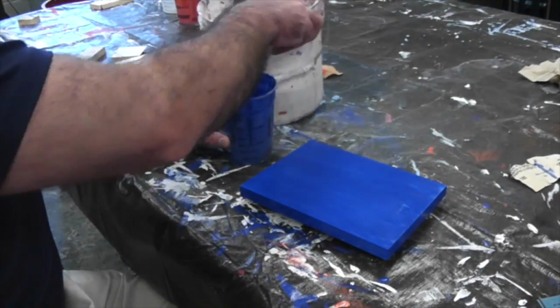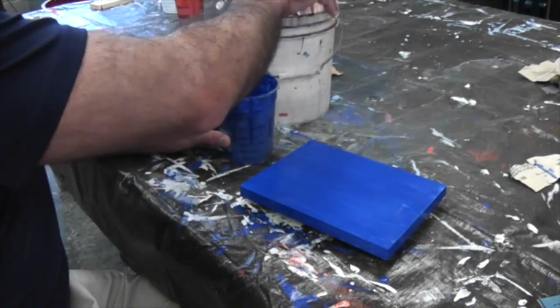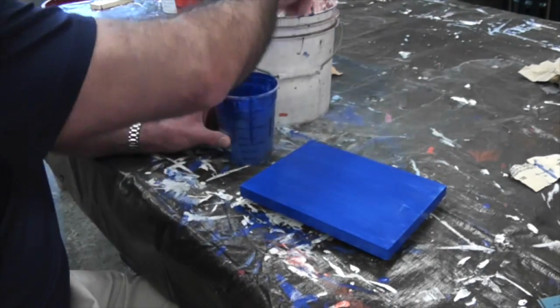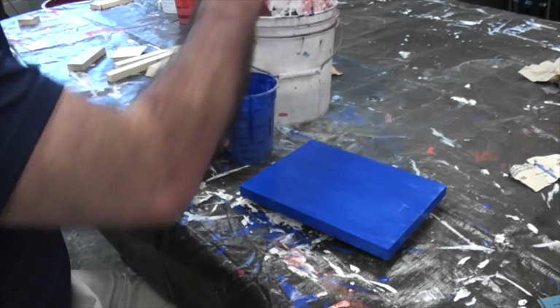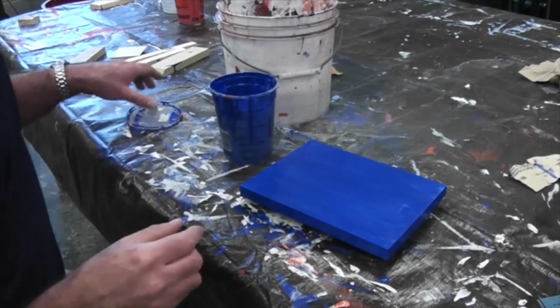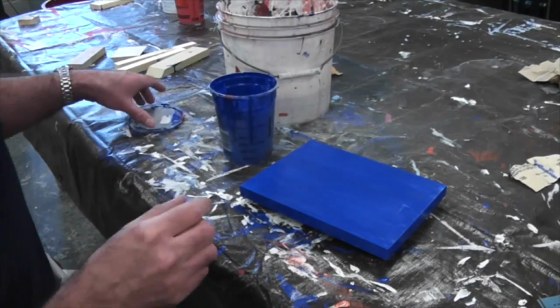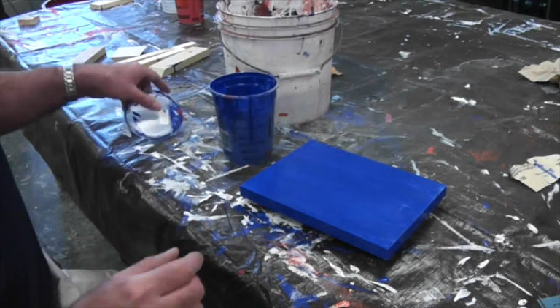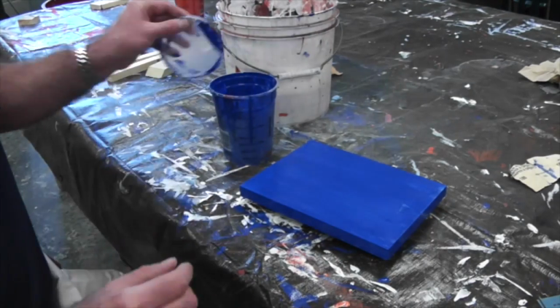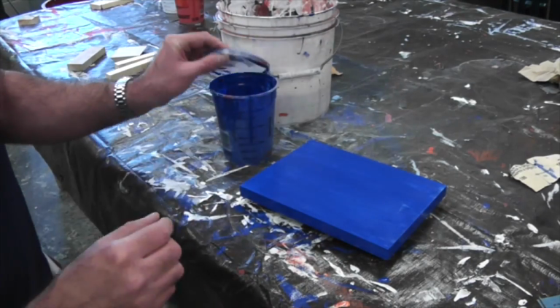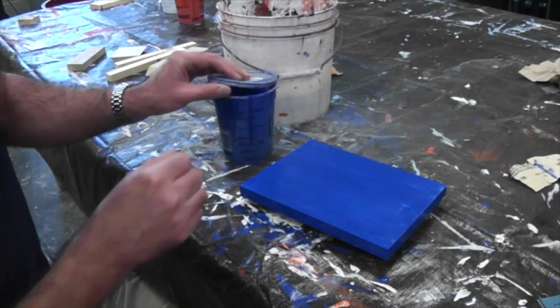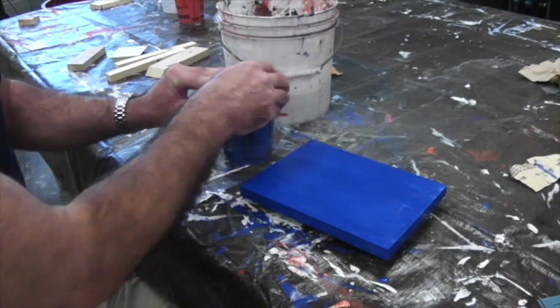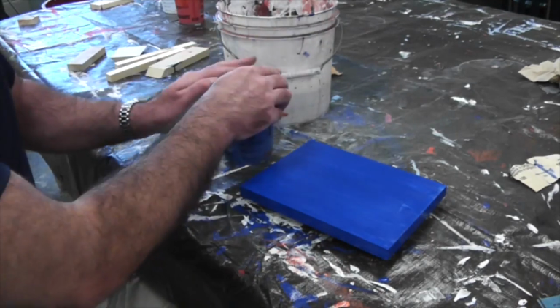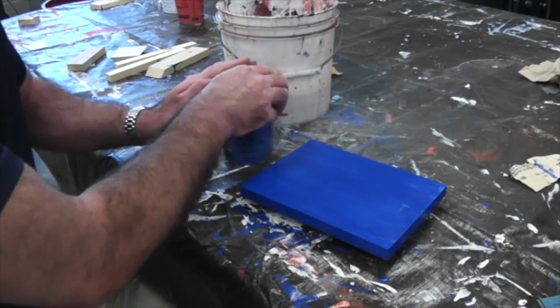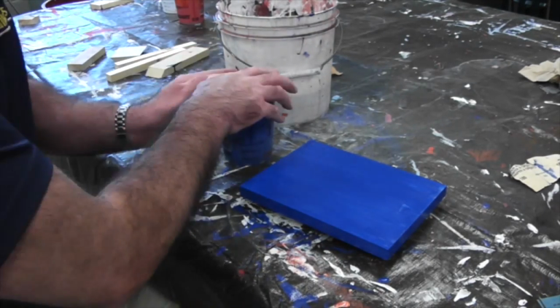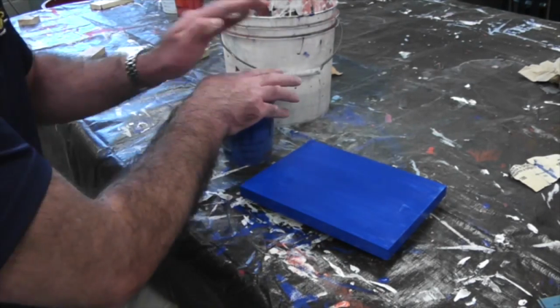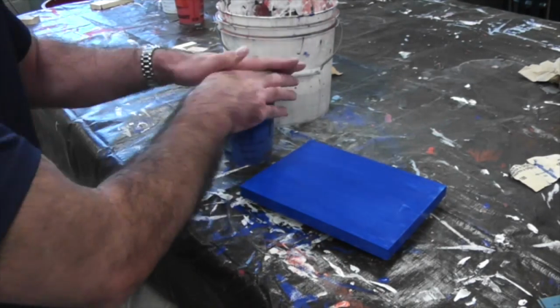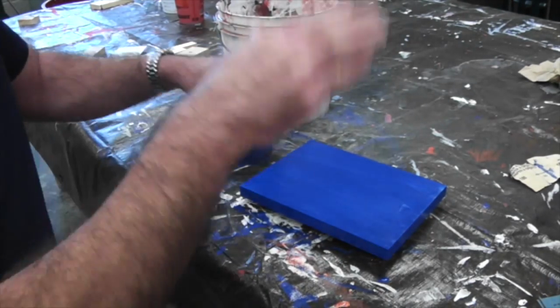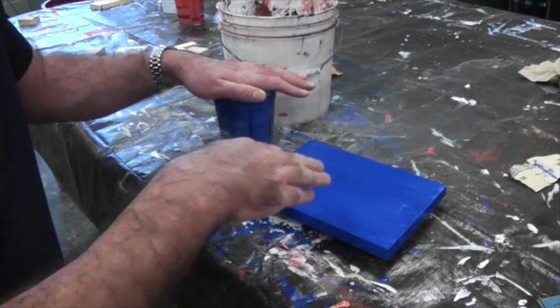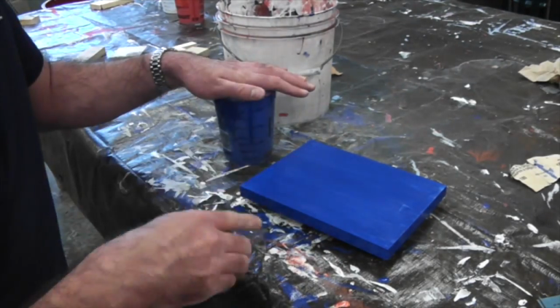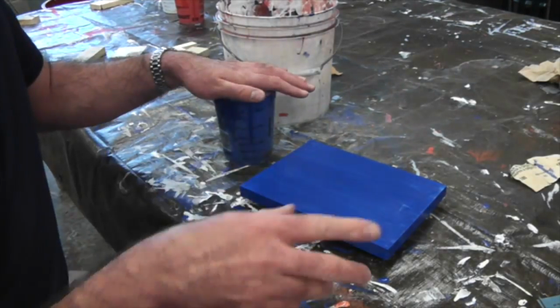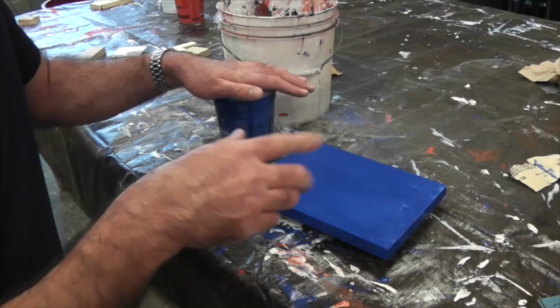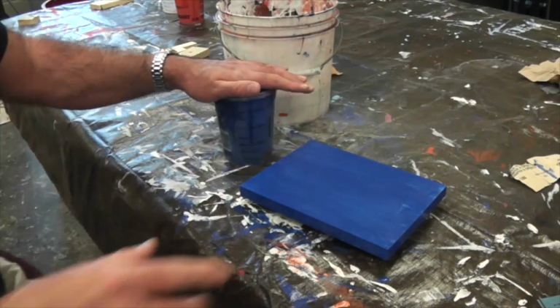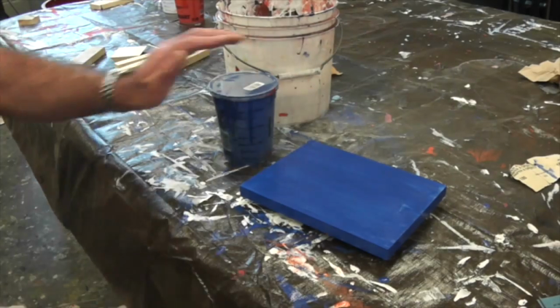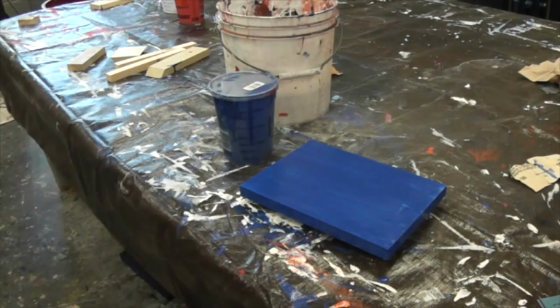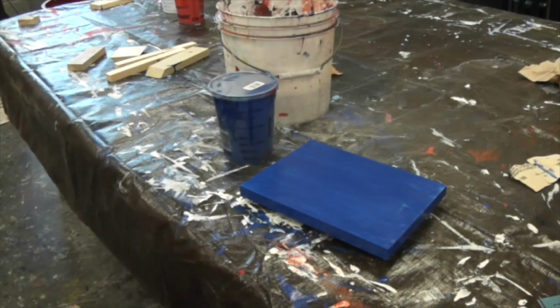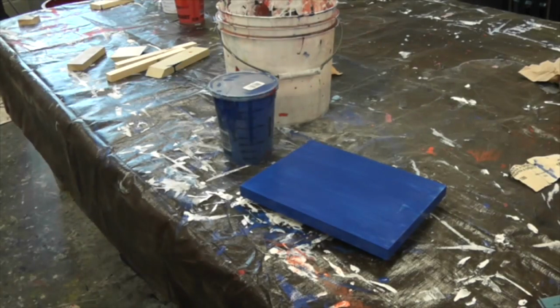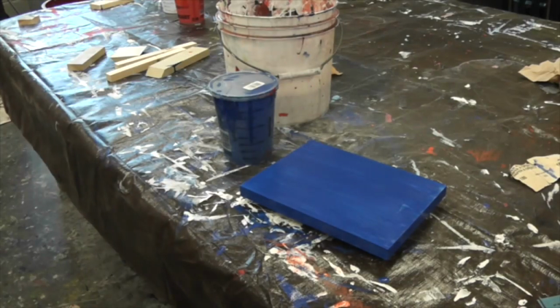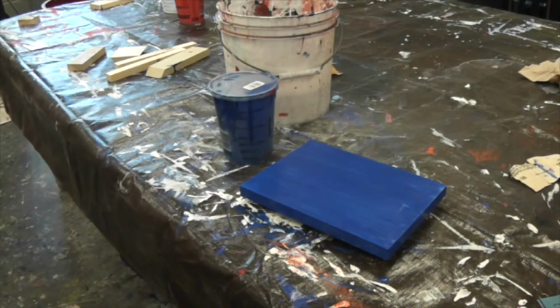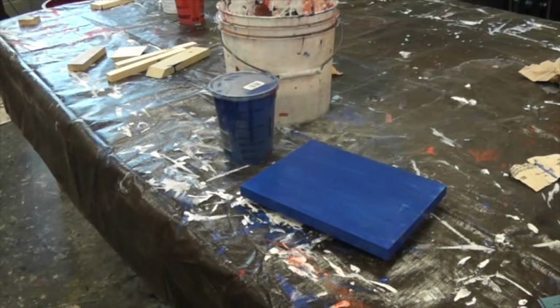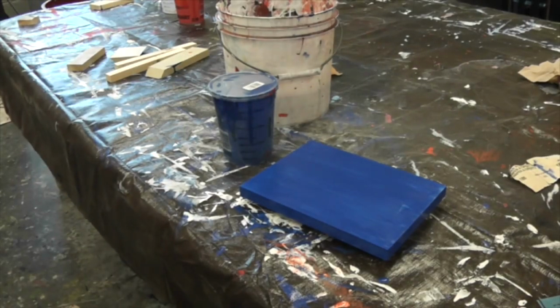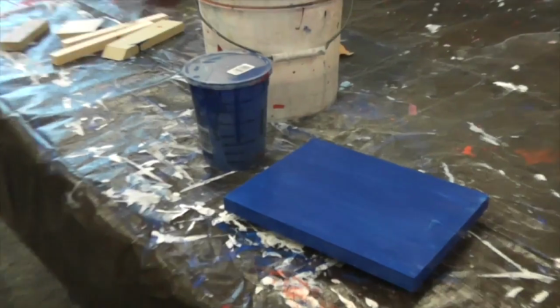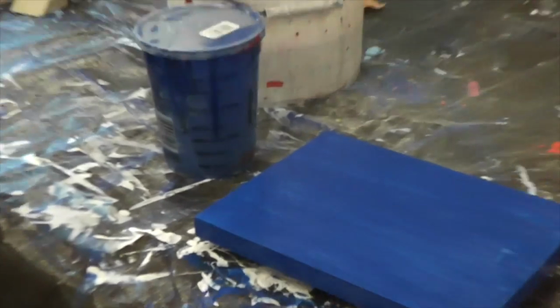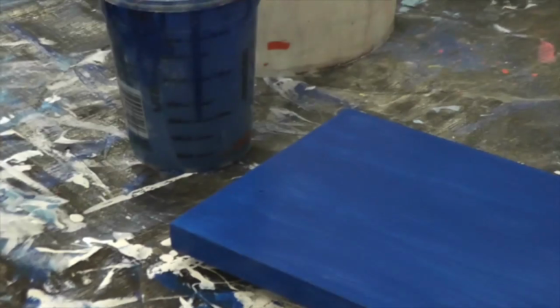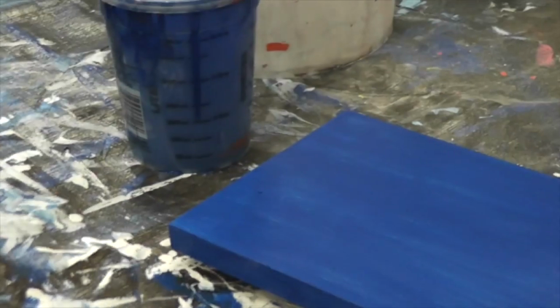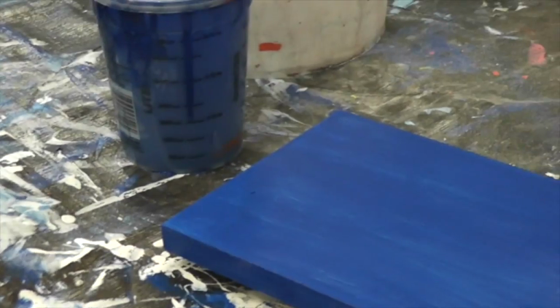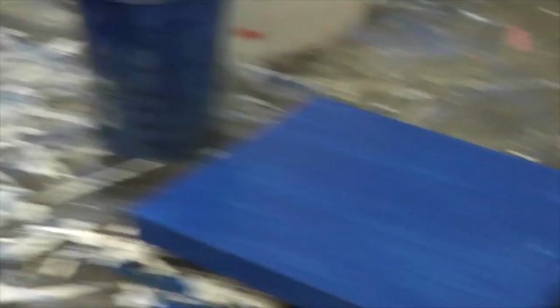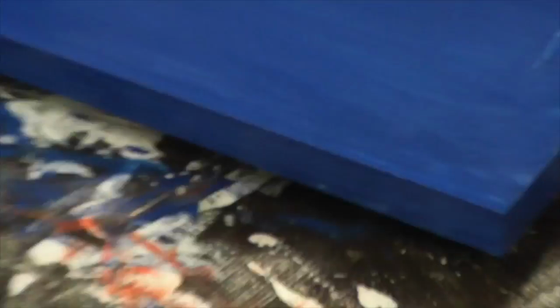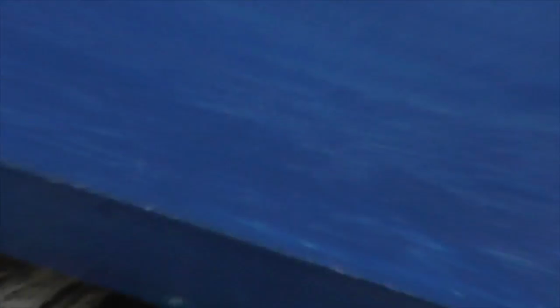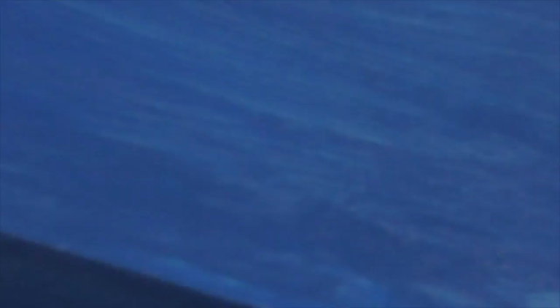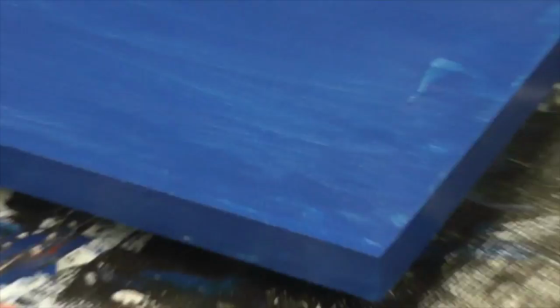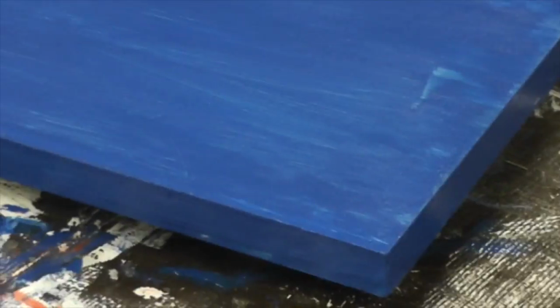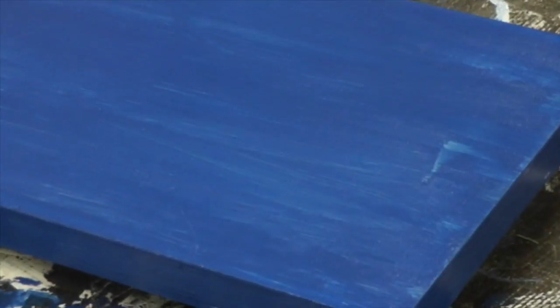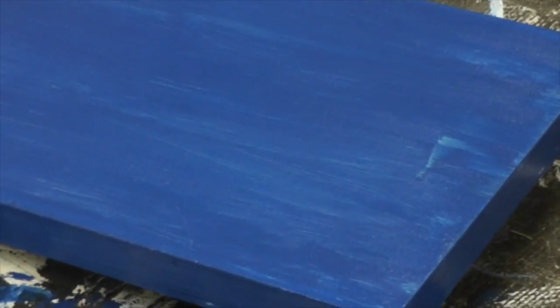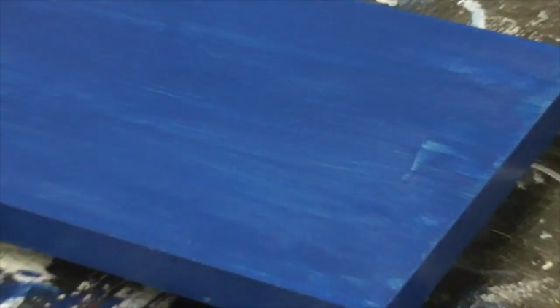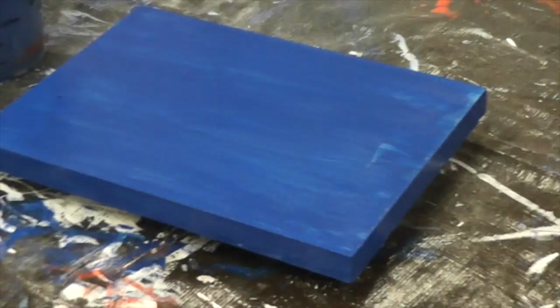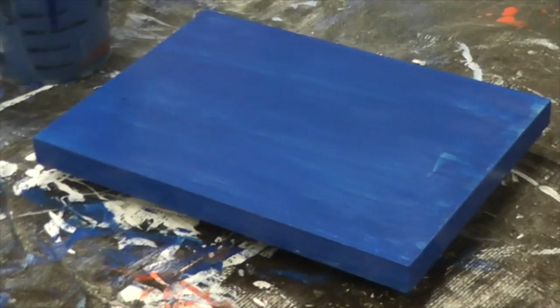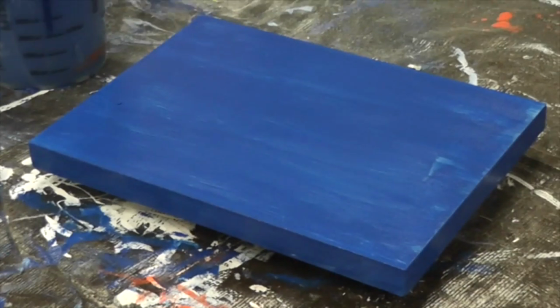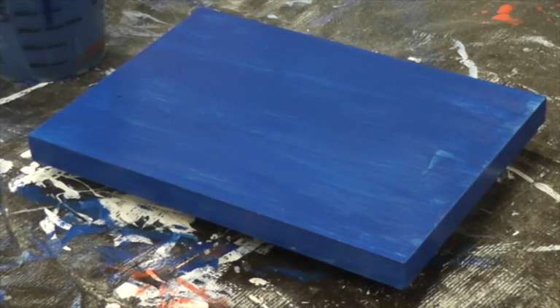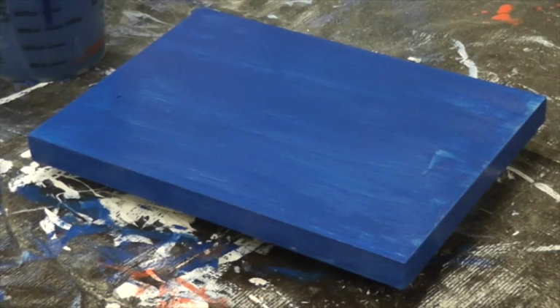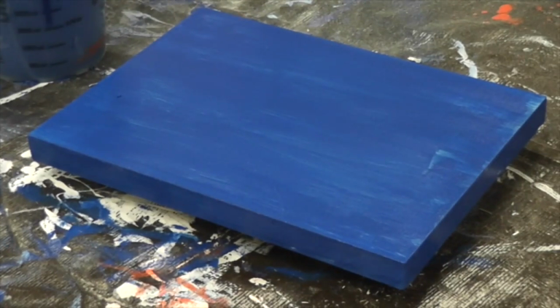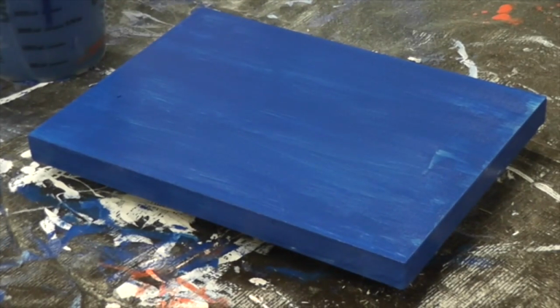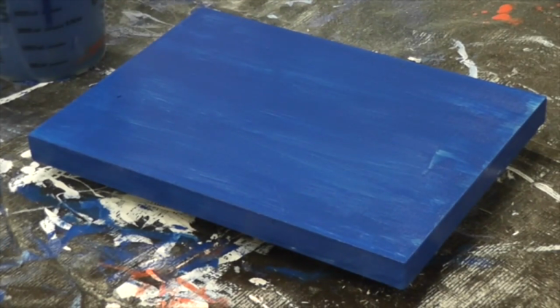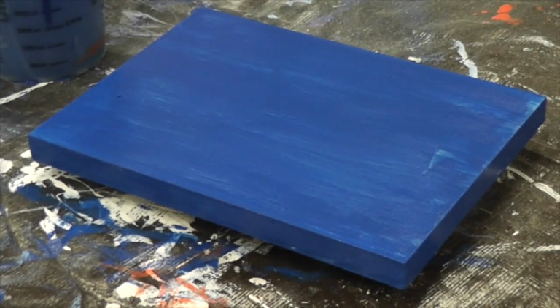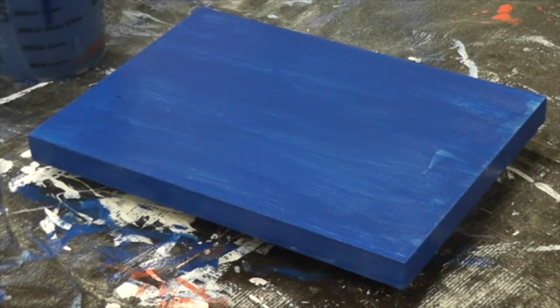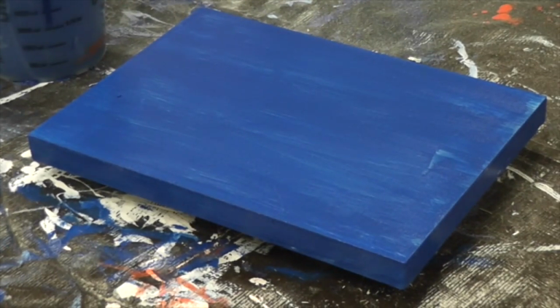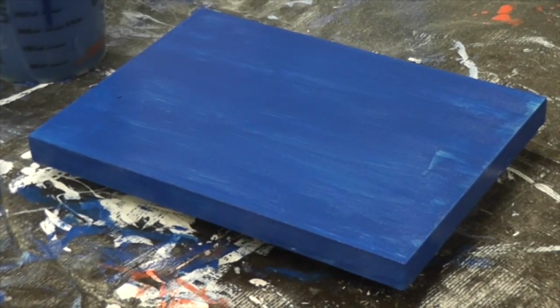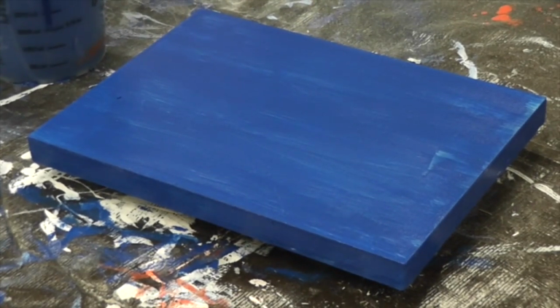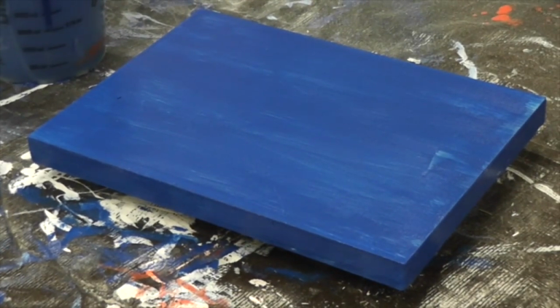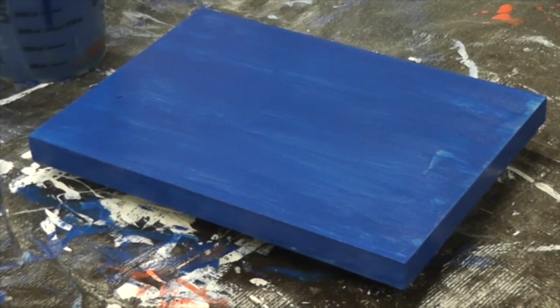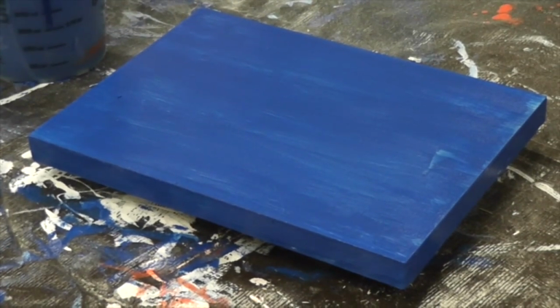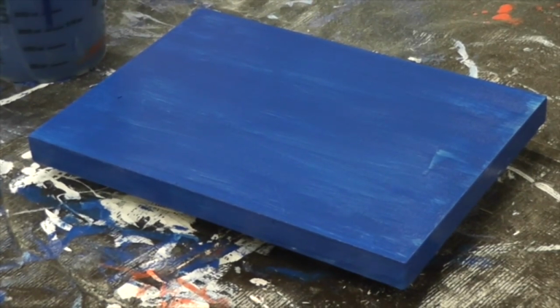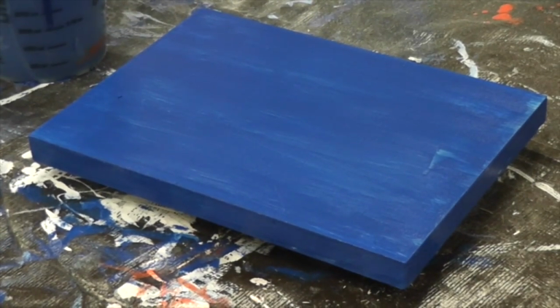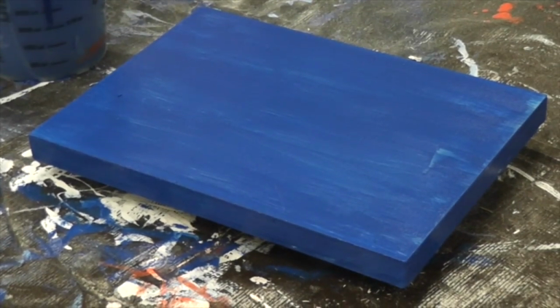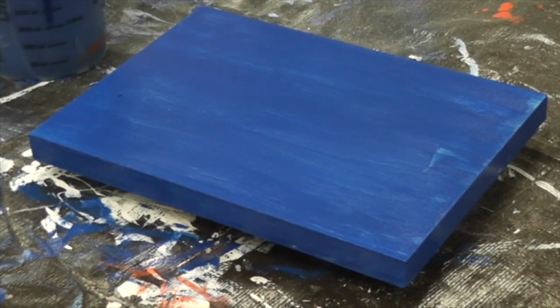Make sure to clean the brush, cap the paint, and move your project to an area to allow it to dry.